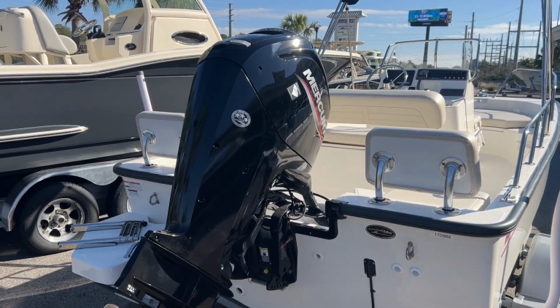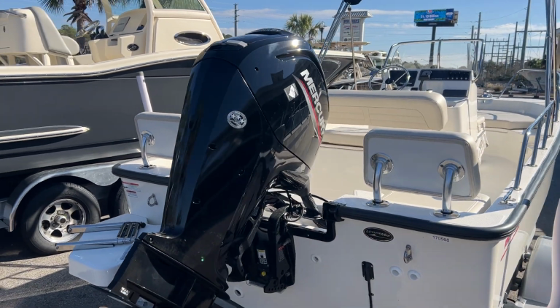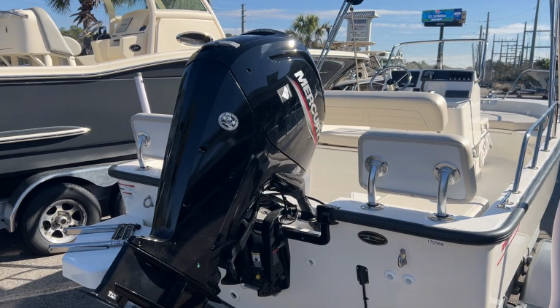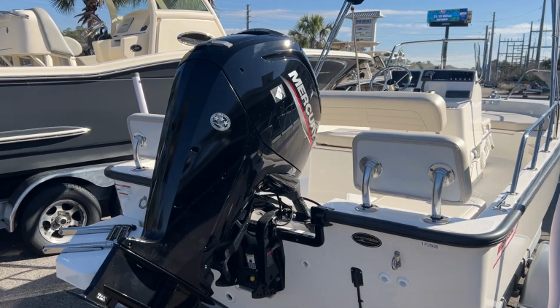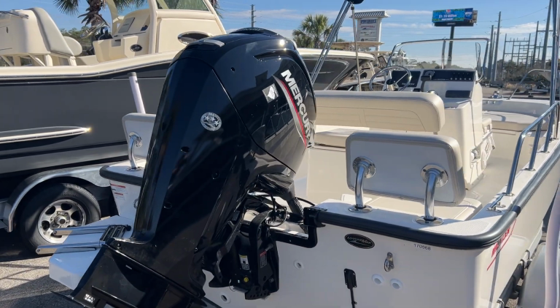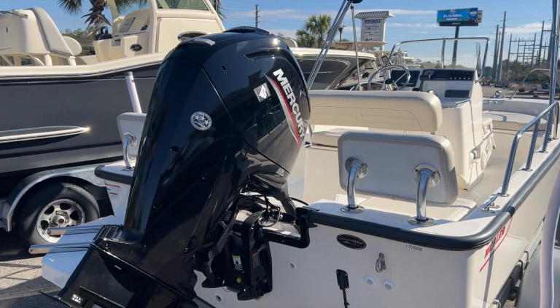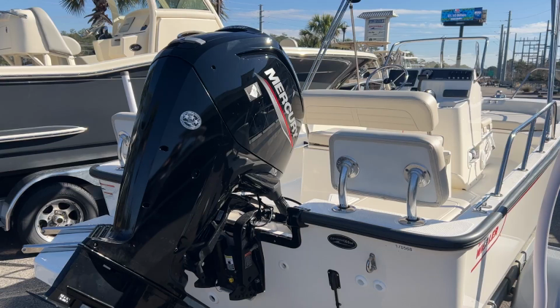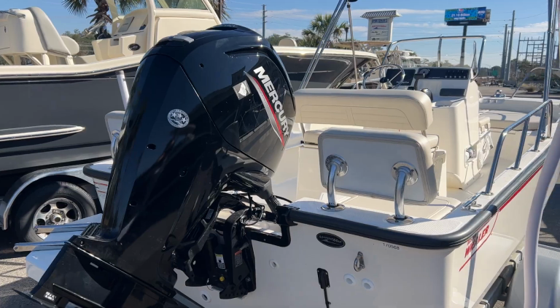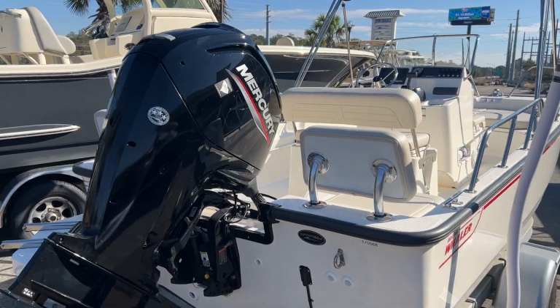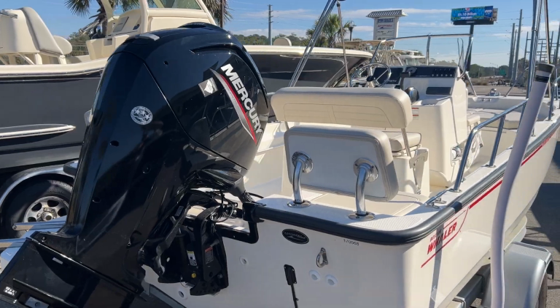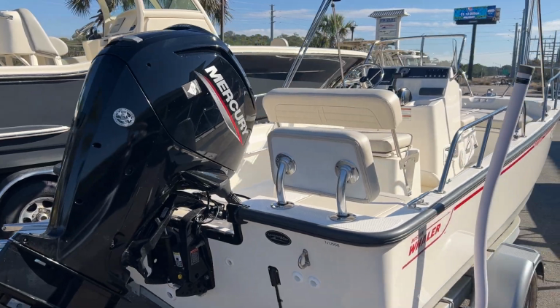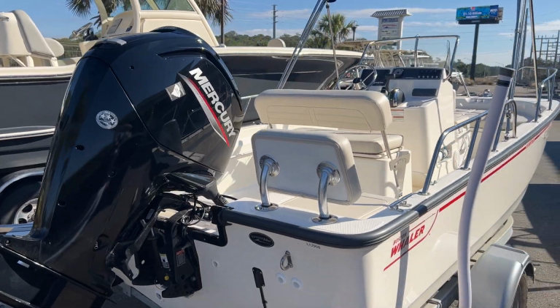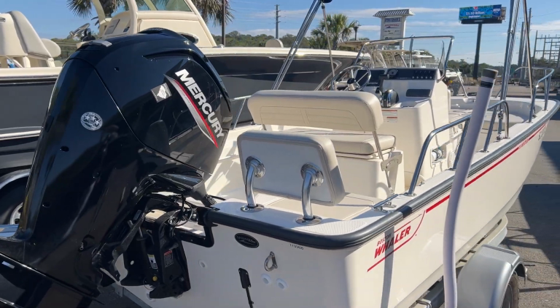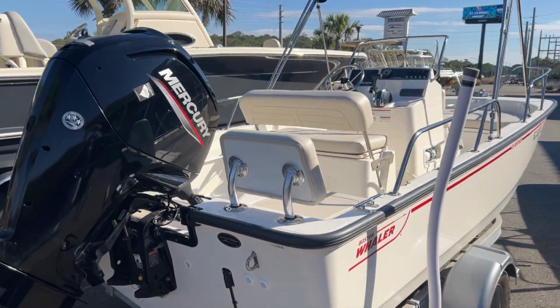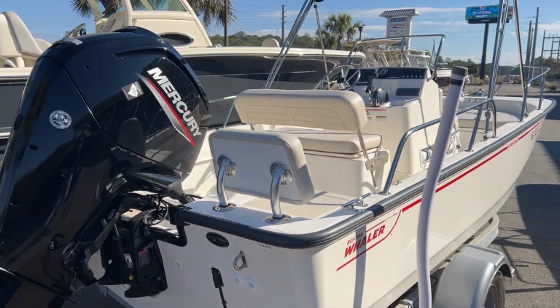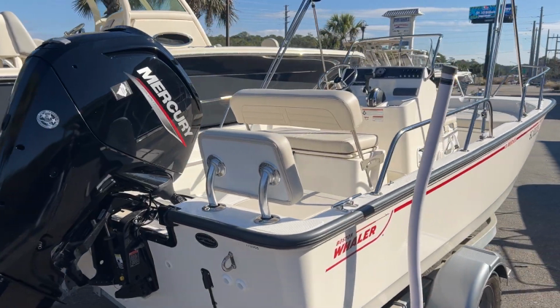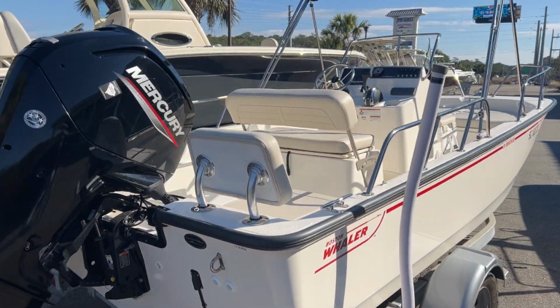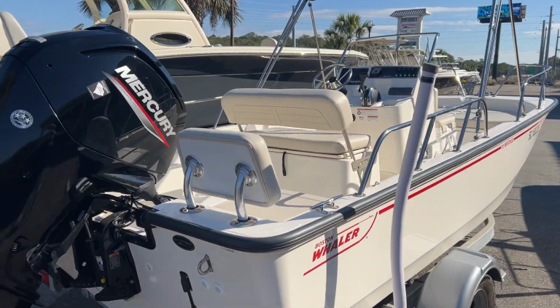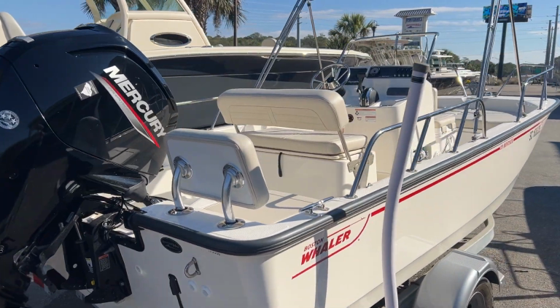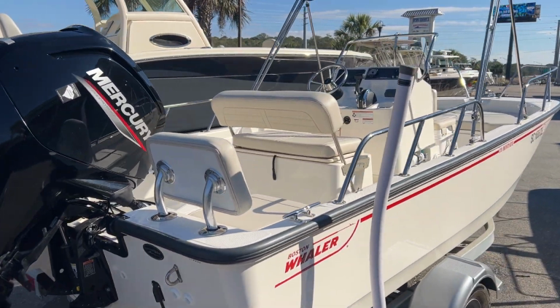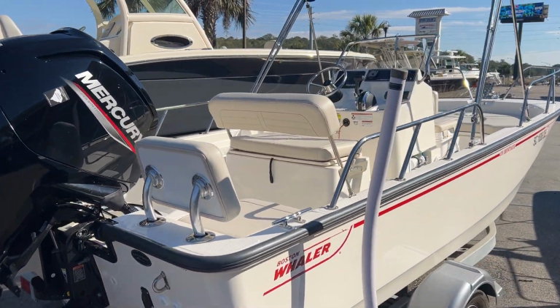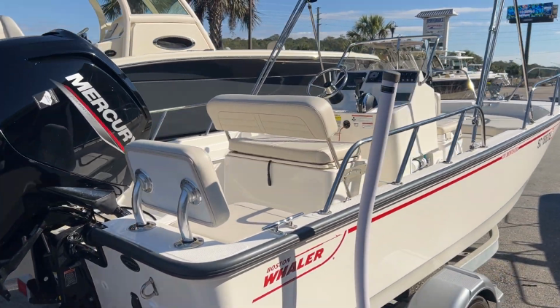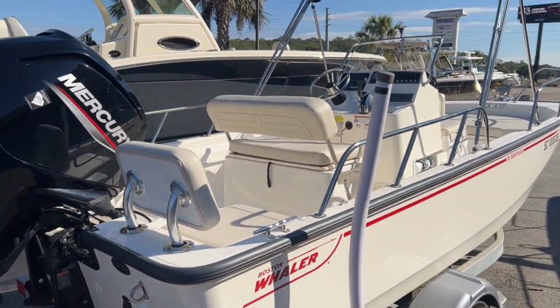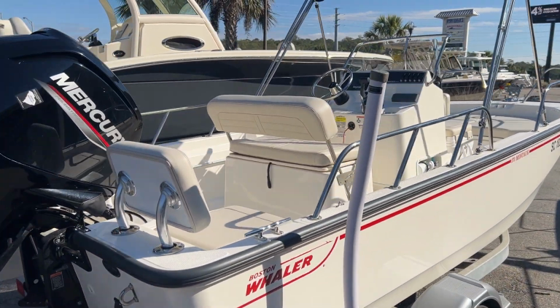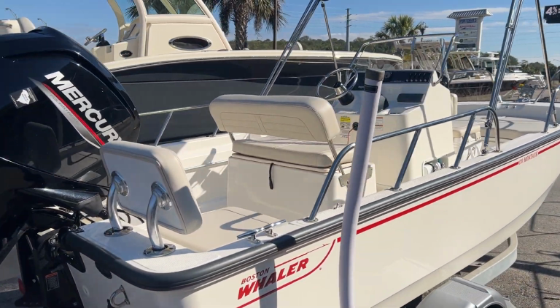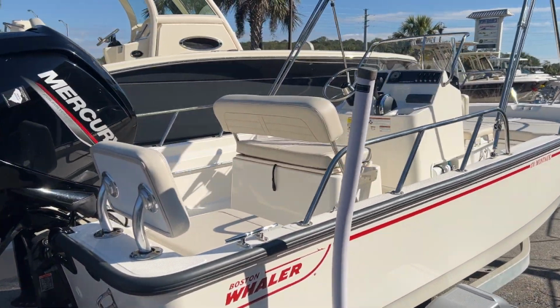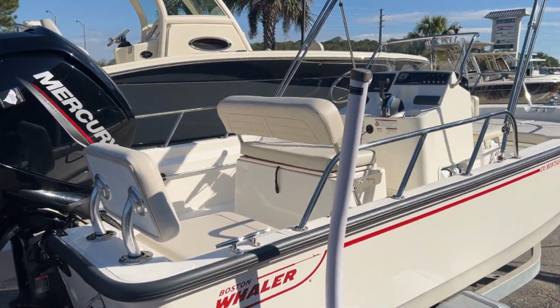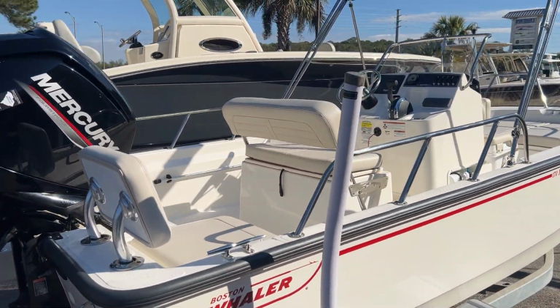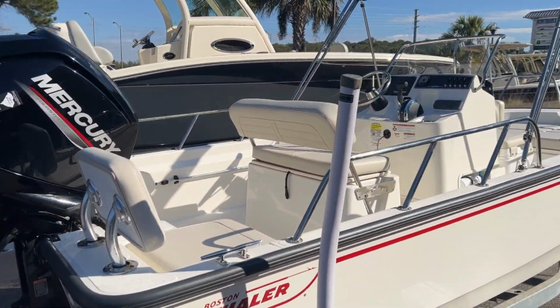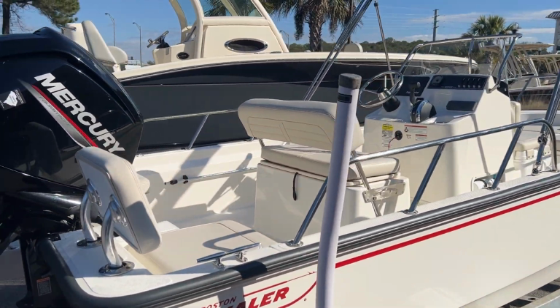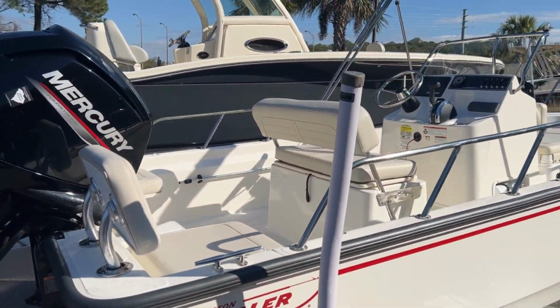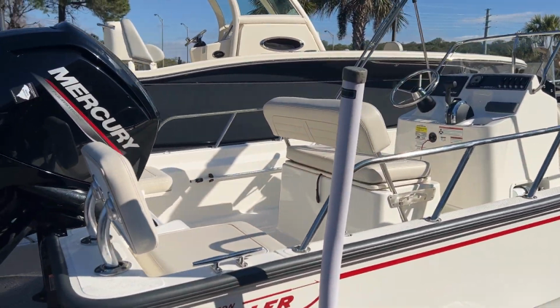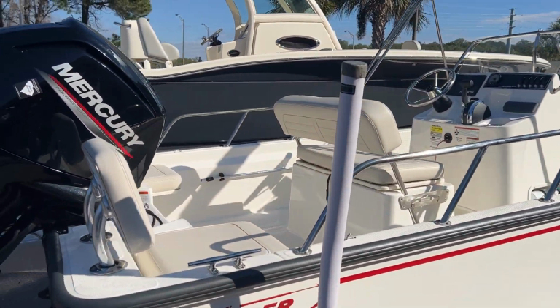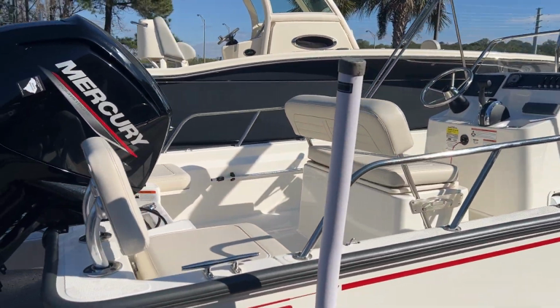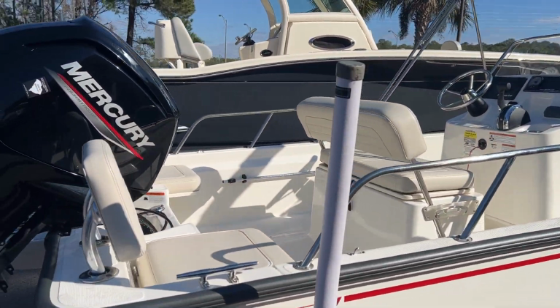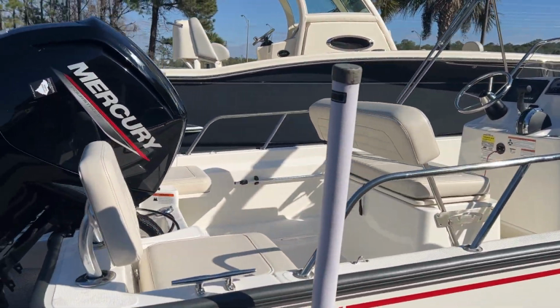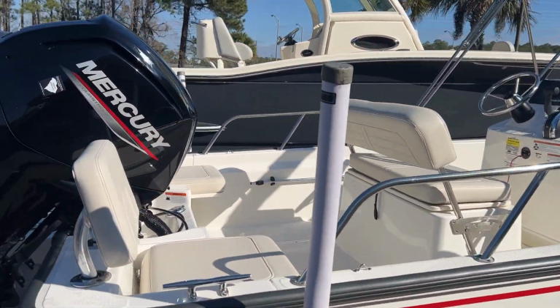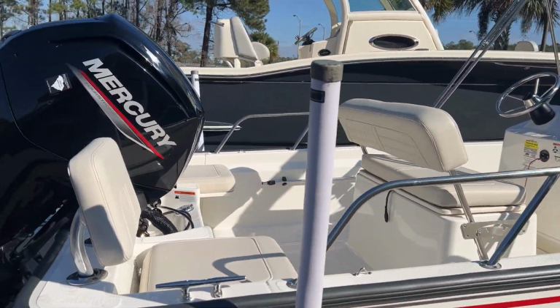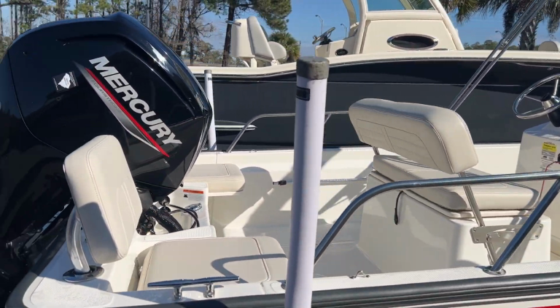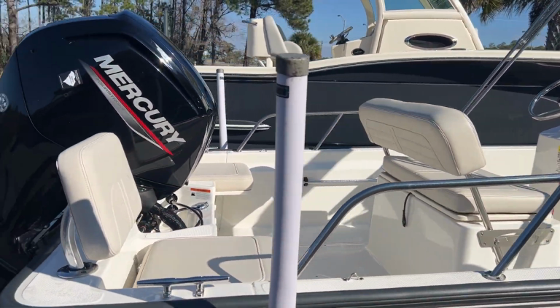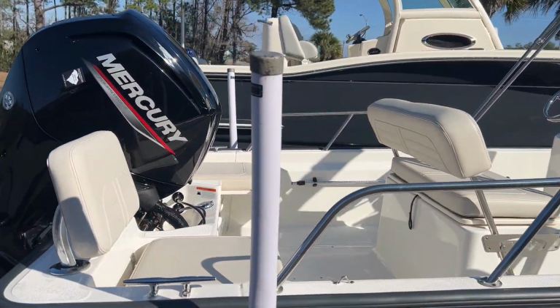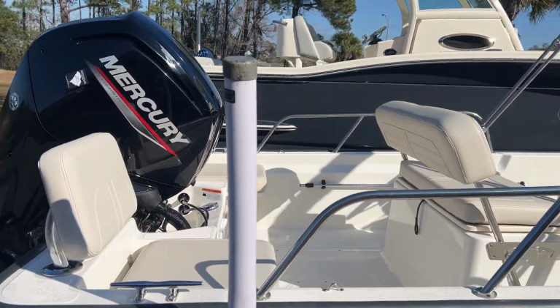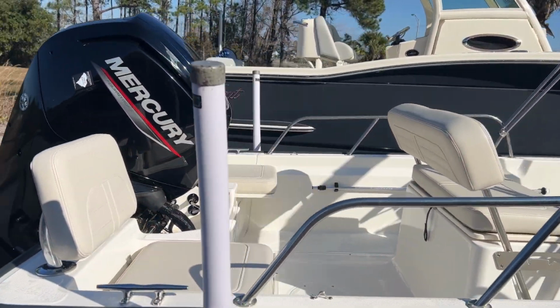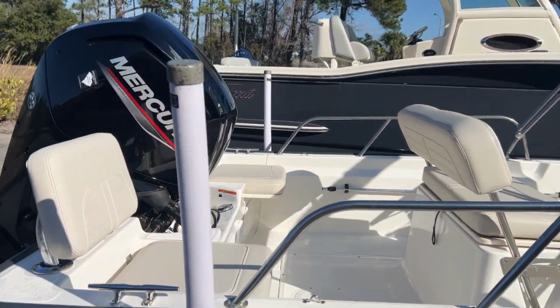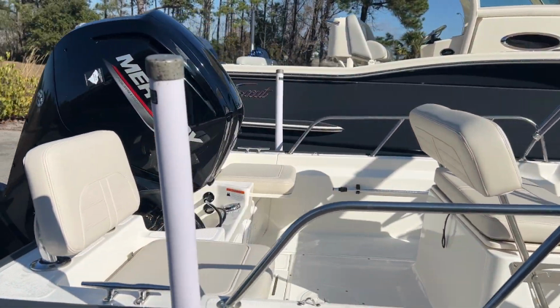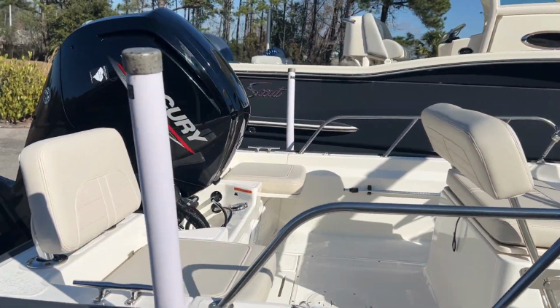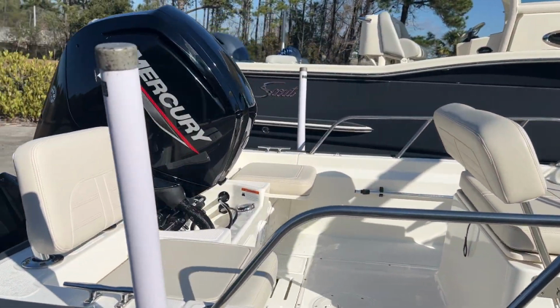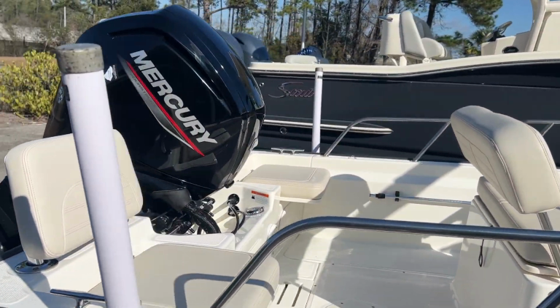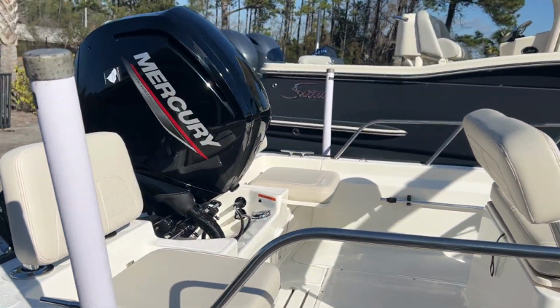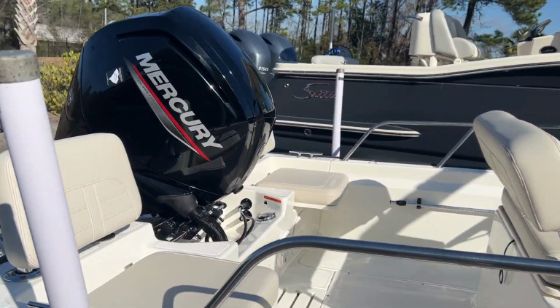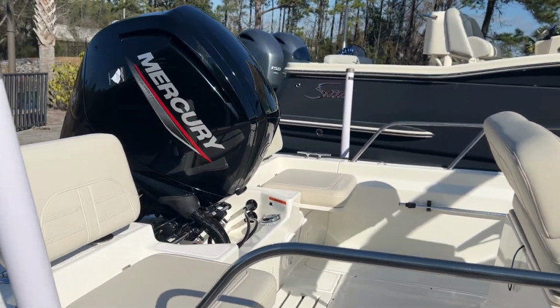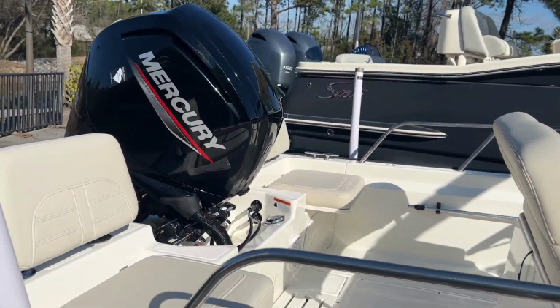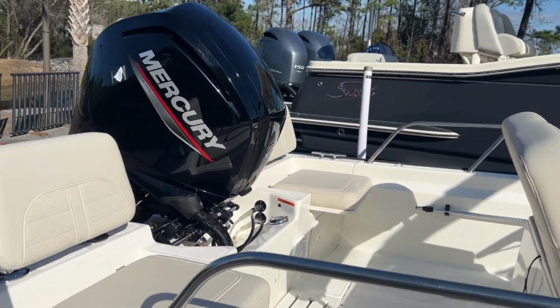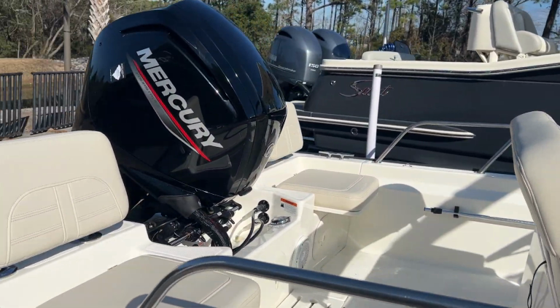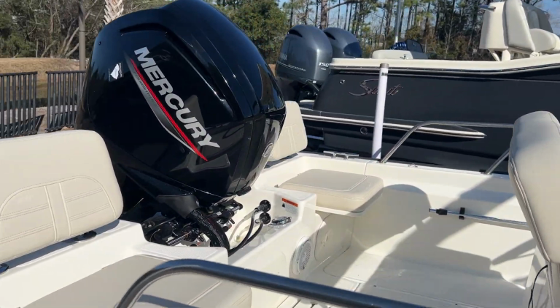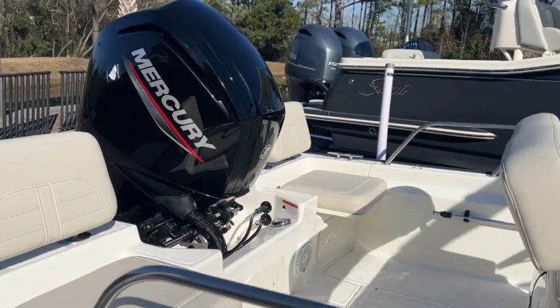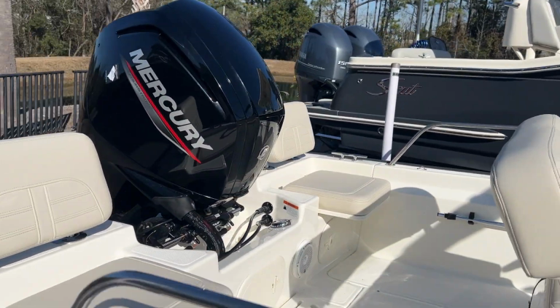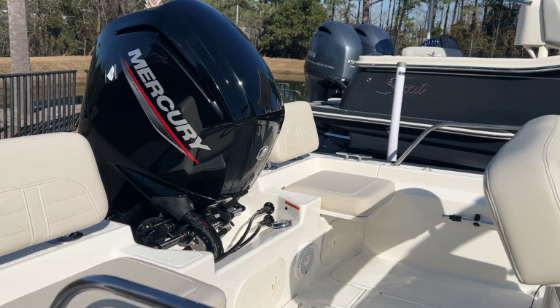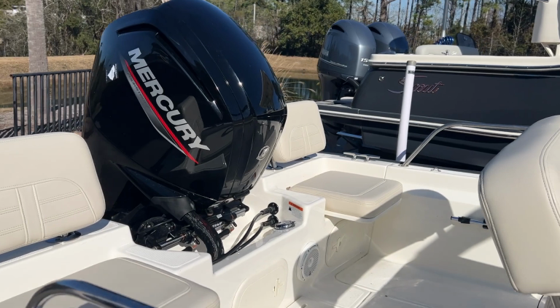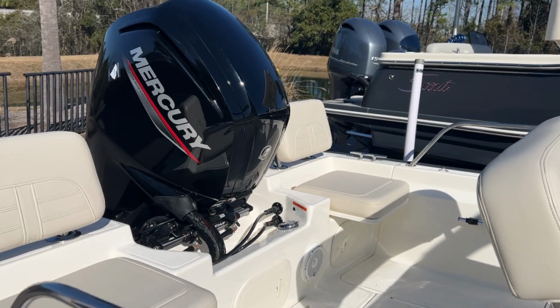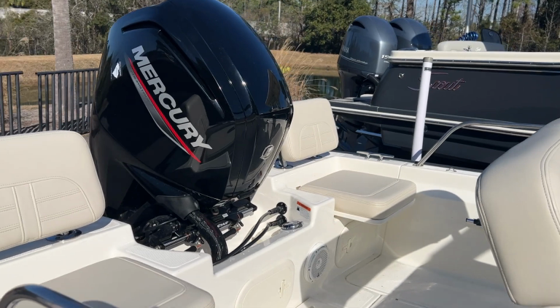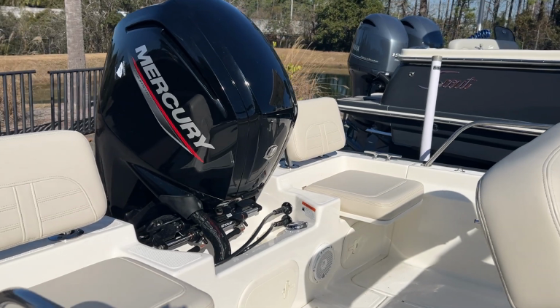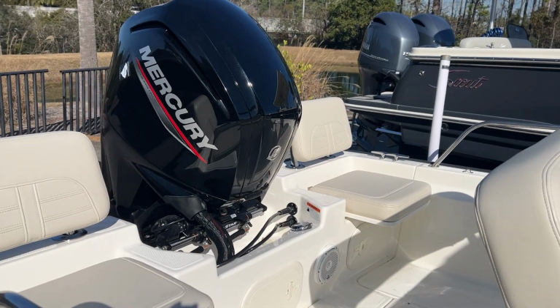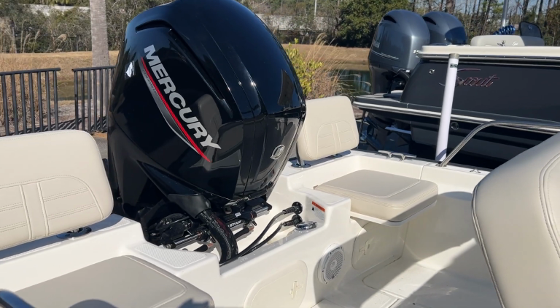Swim platform on the back. Opted for the aft jump seats — those are removable and stowable.